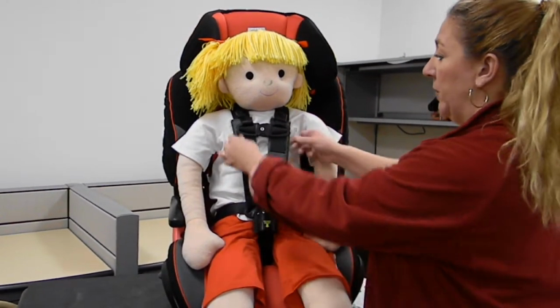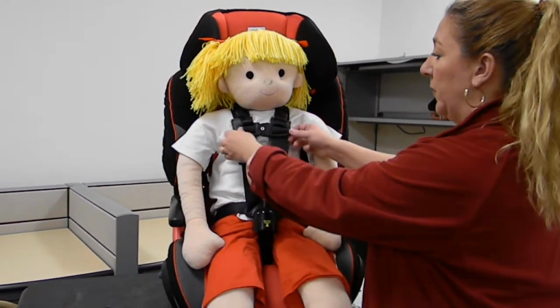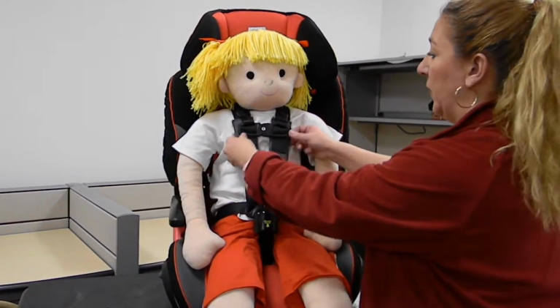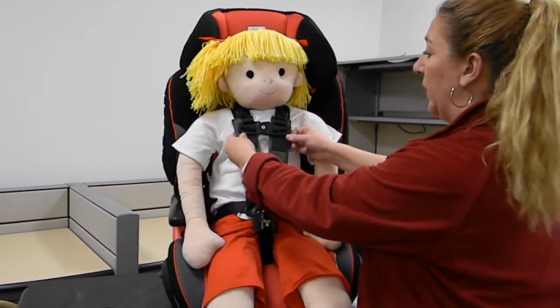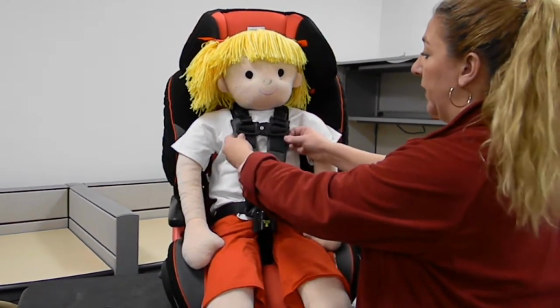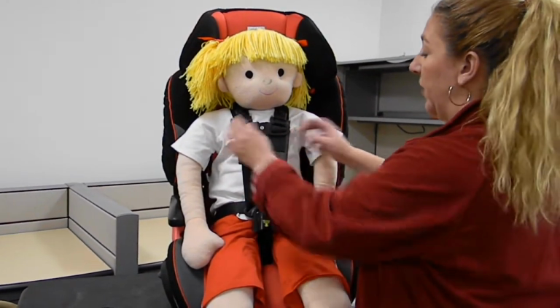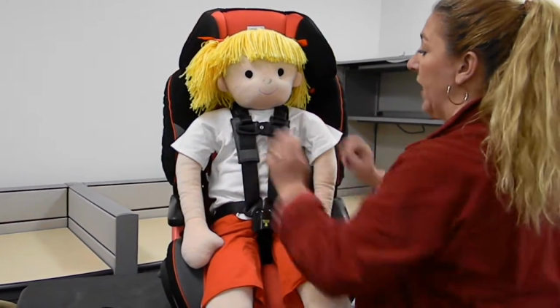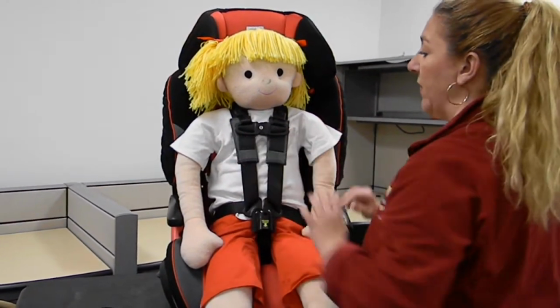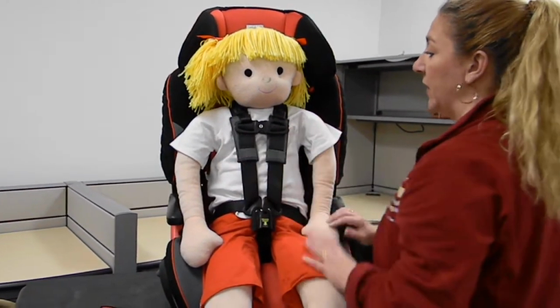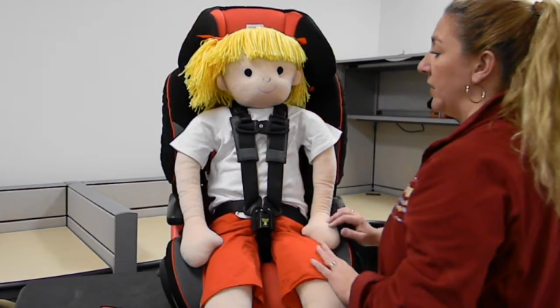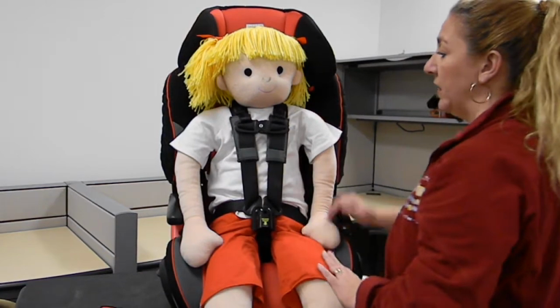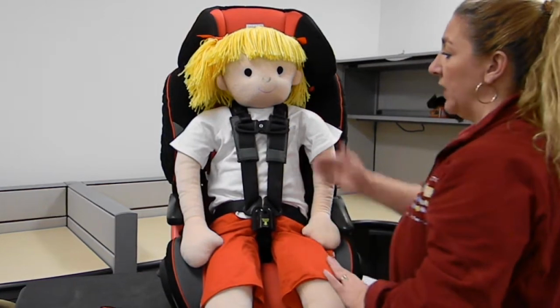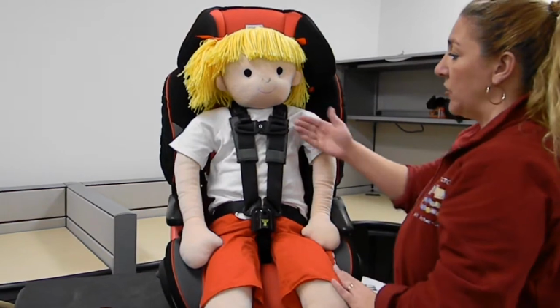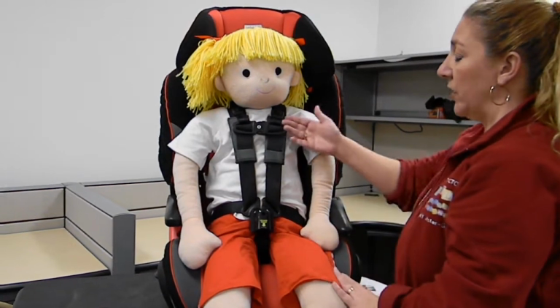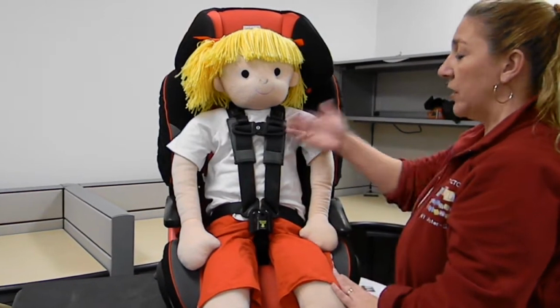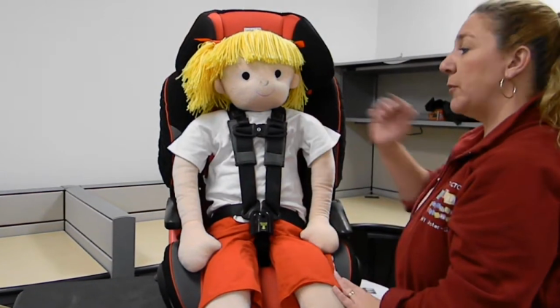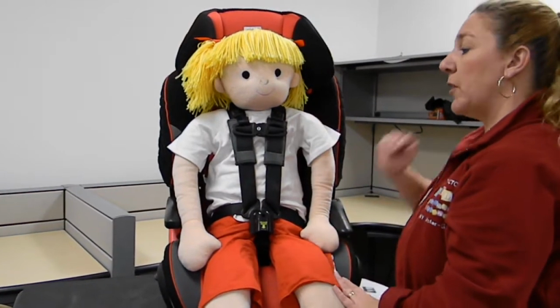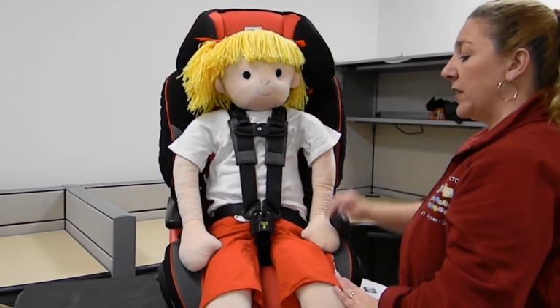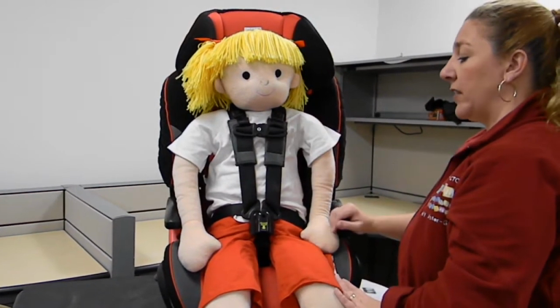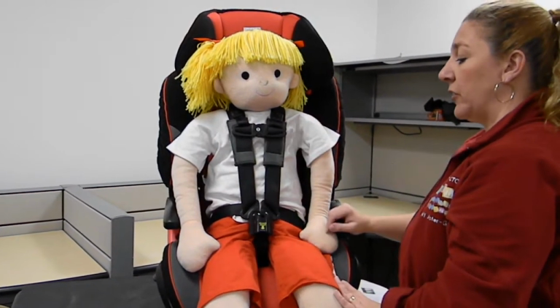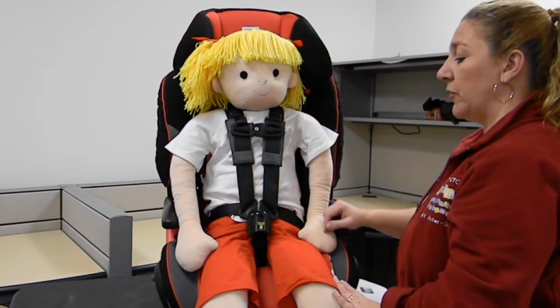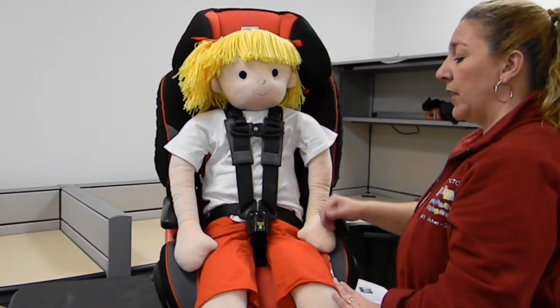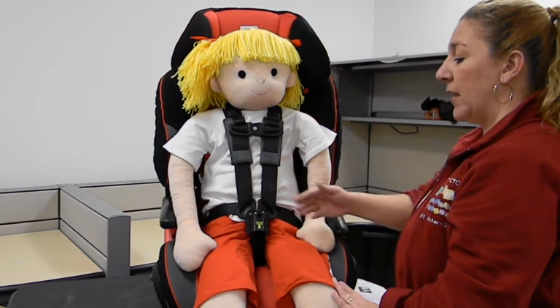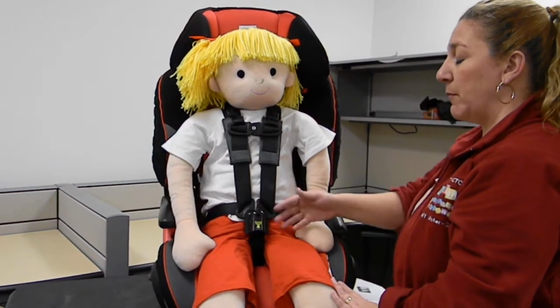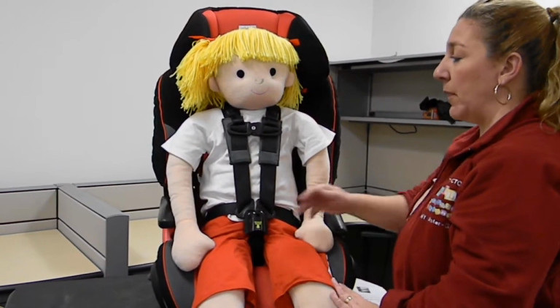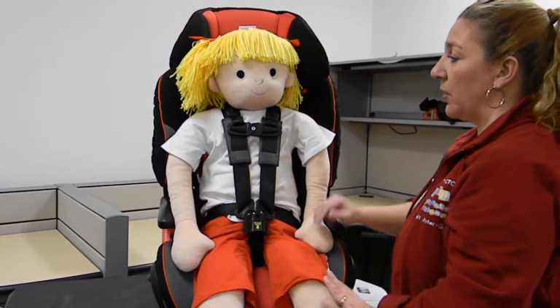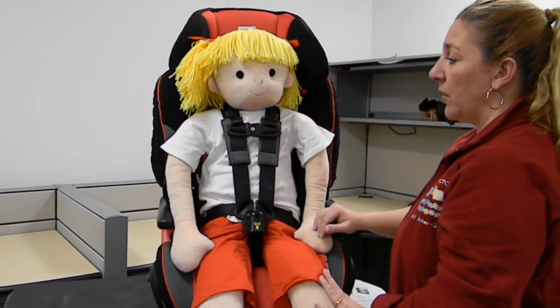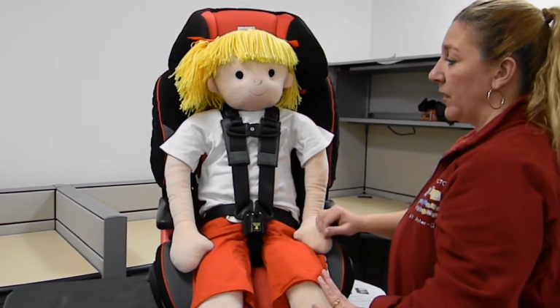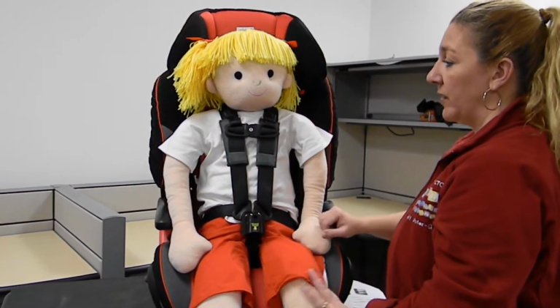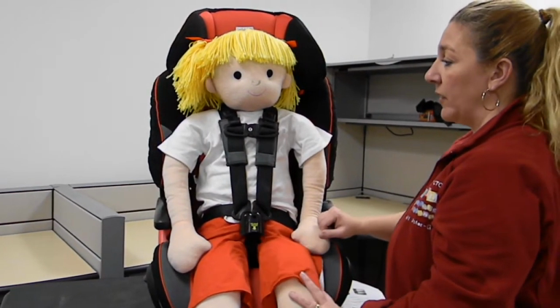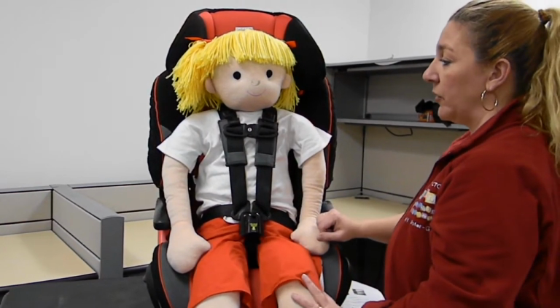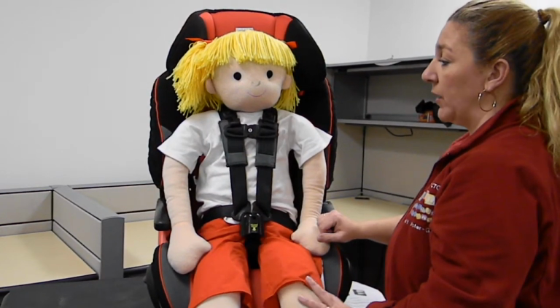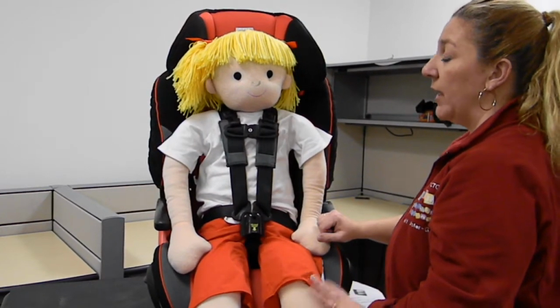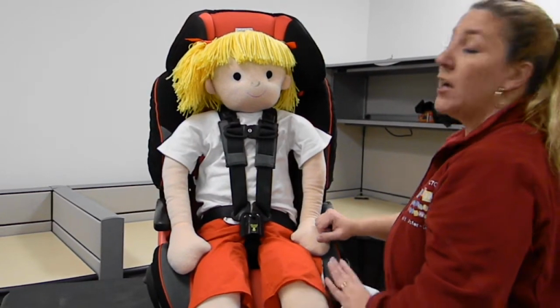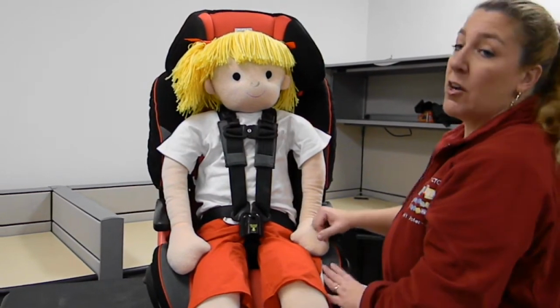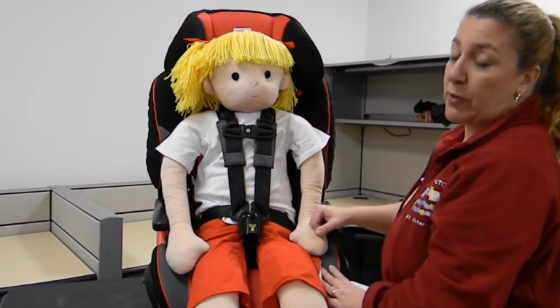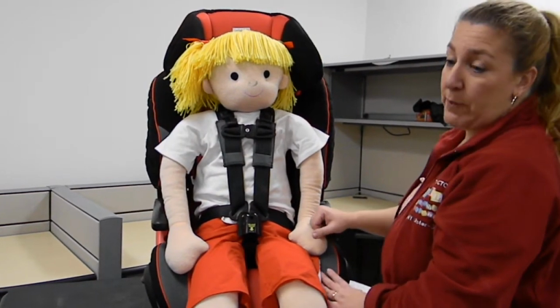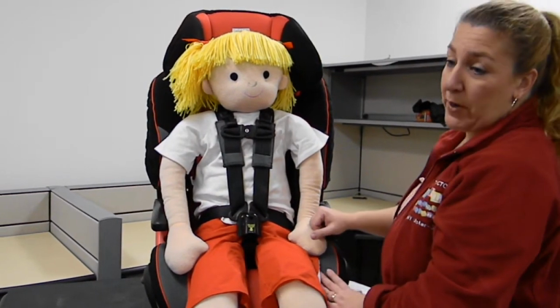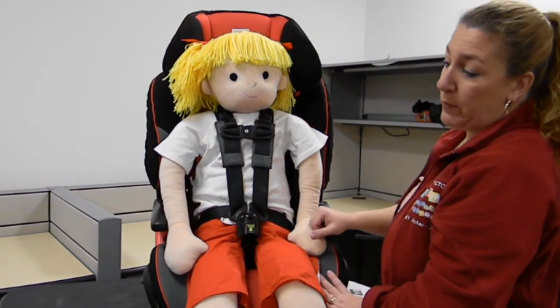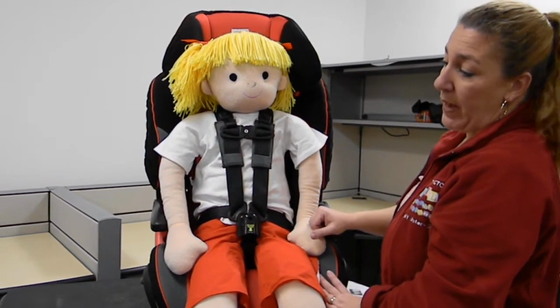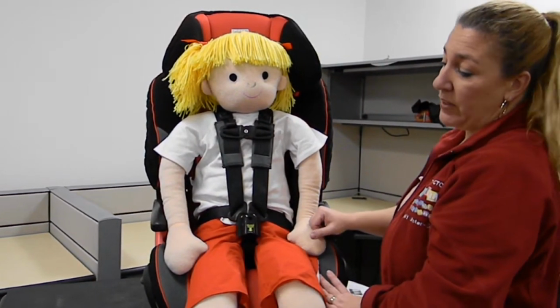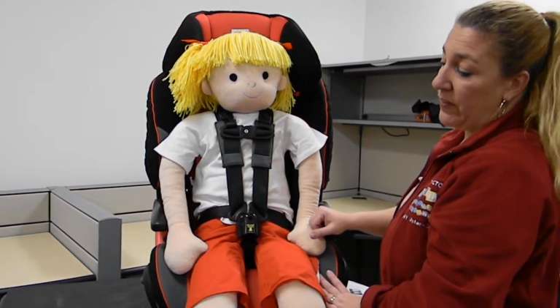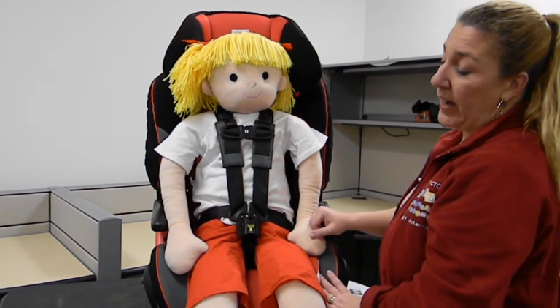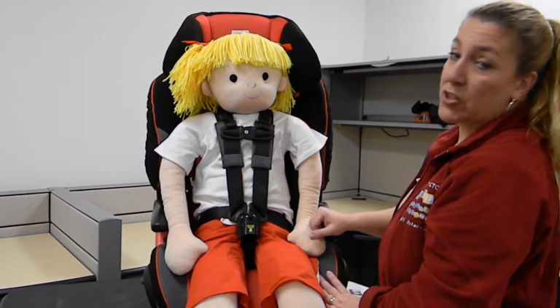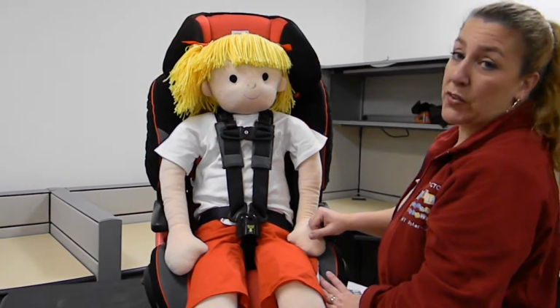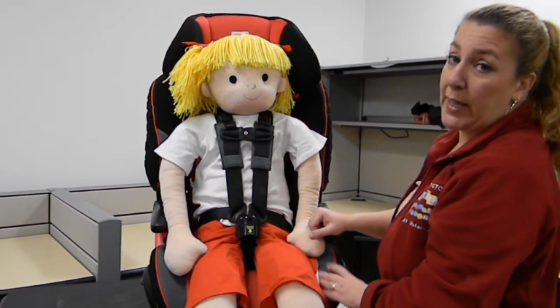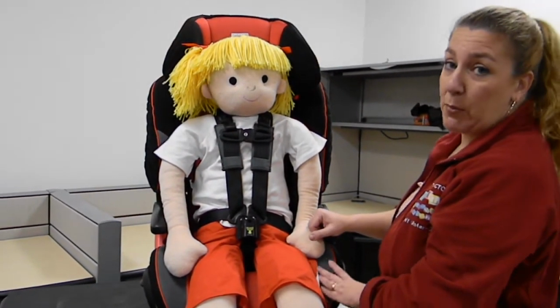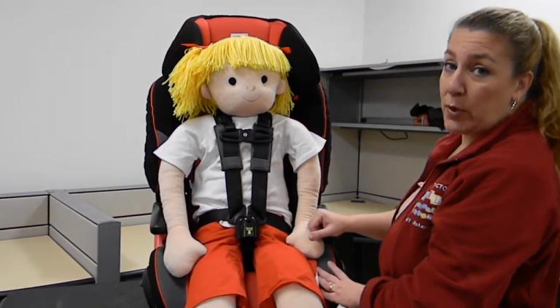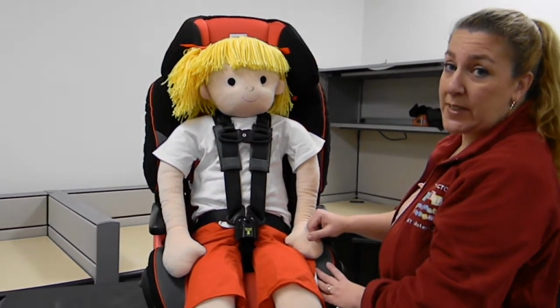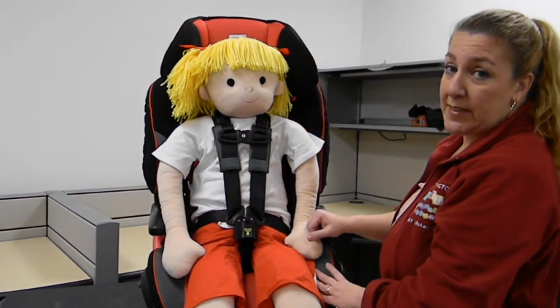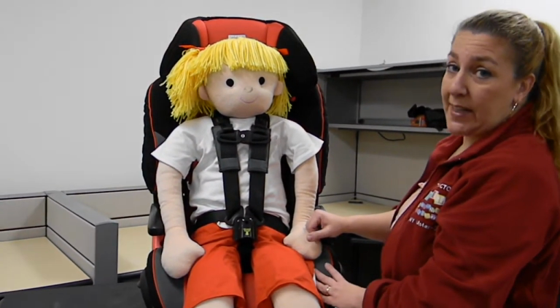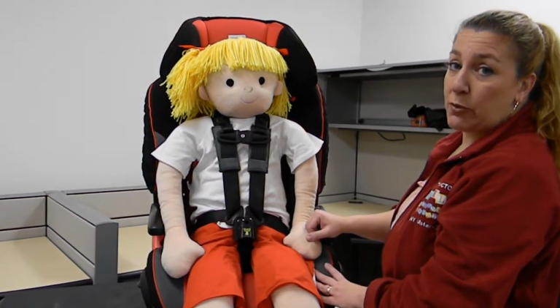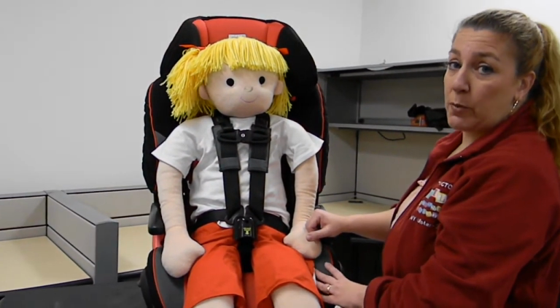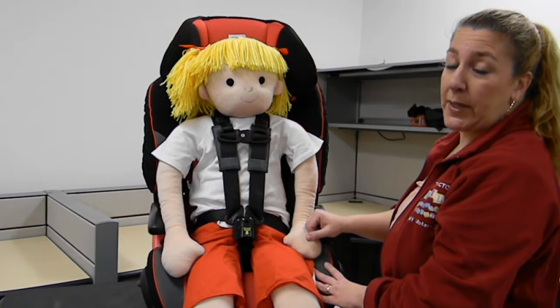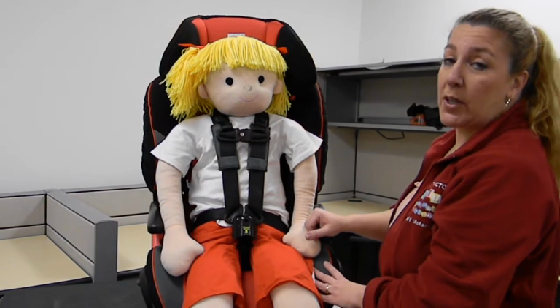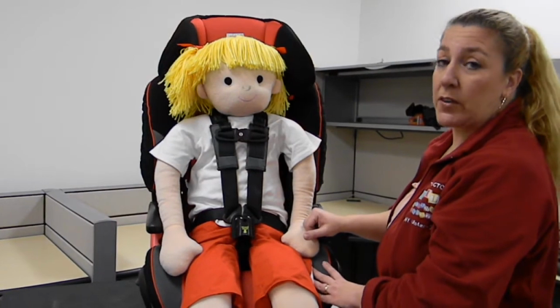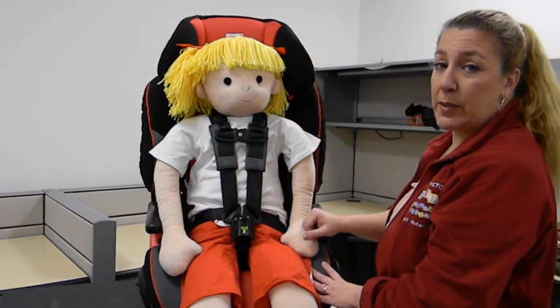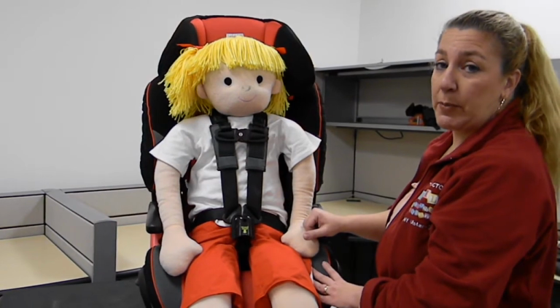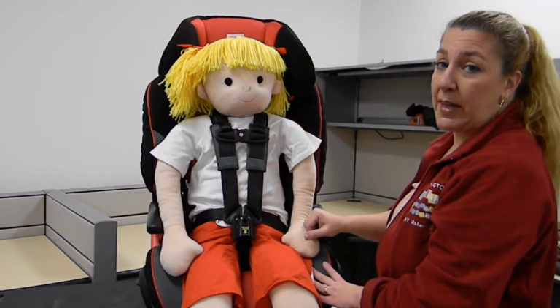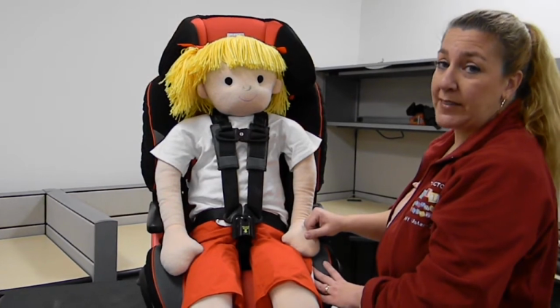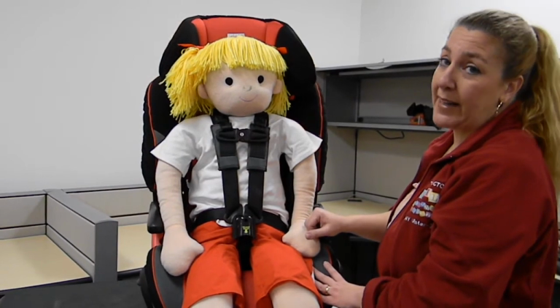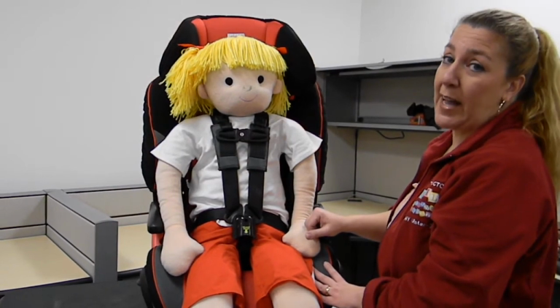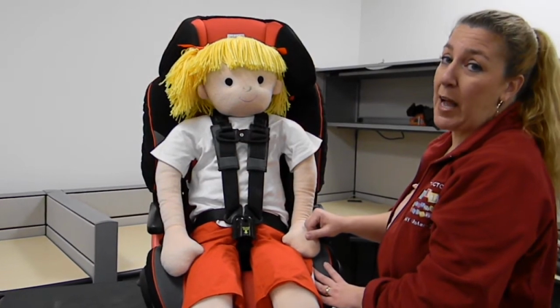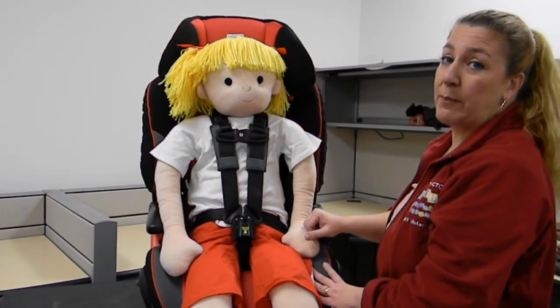So there you have it — the chest clip guard accessory and the buckle guard accessory from Merritt Manufacturing. More details will be at carseatblog.com. Thank you.